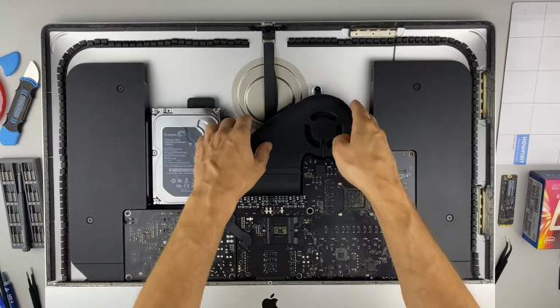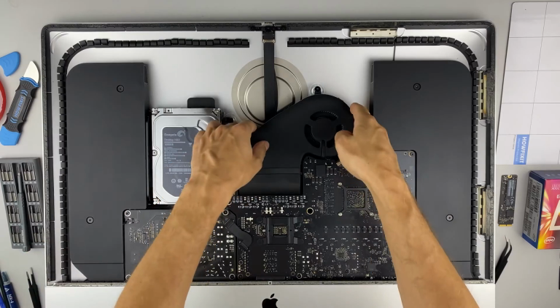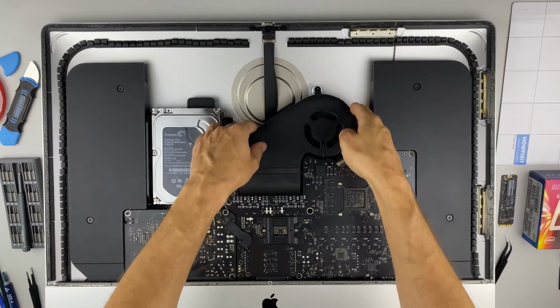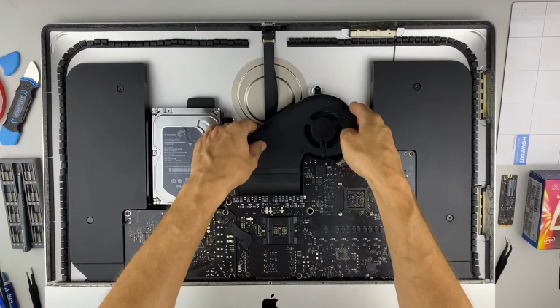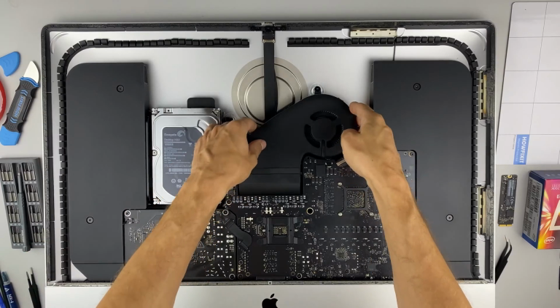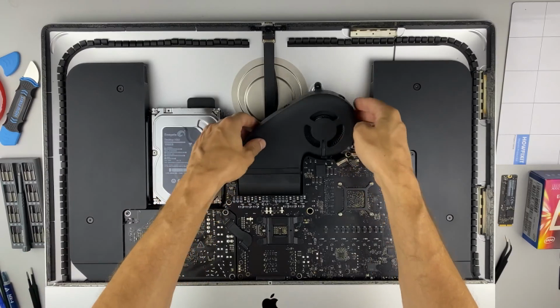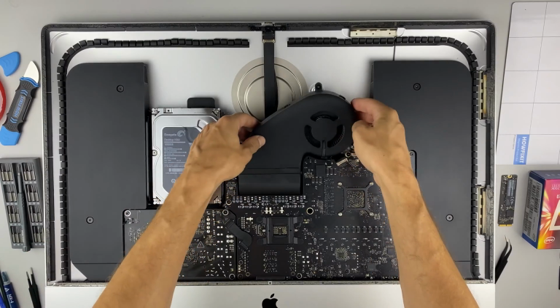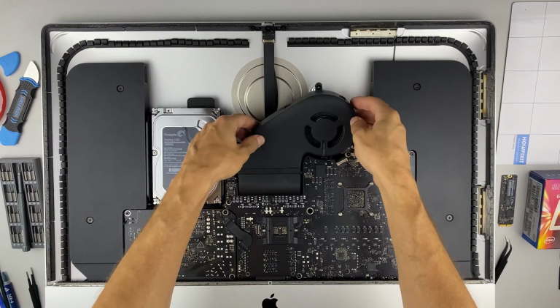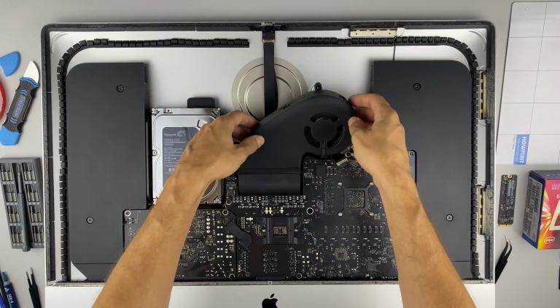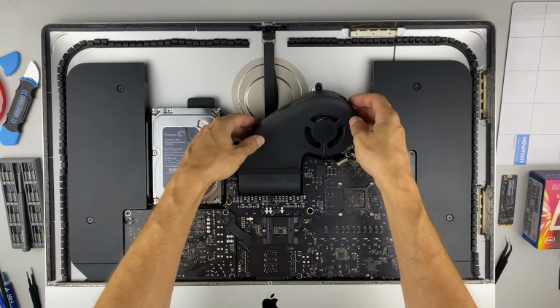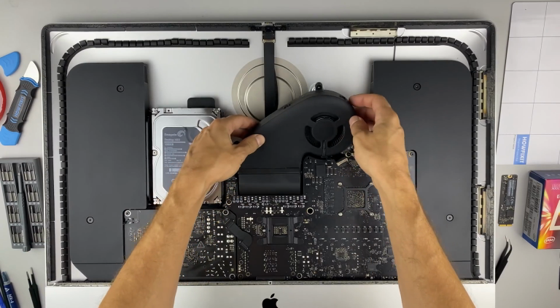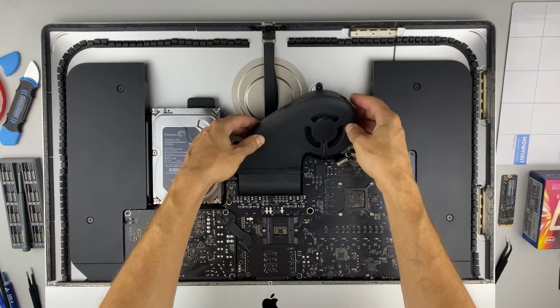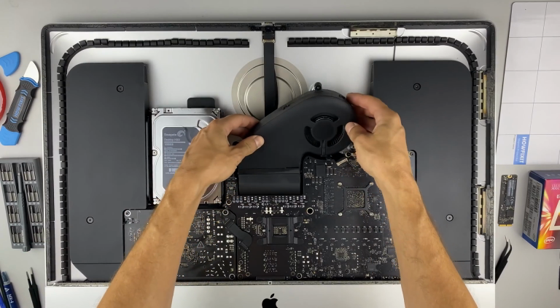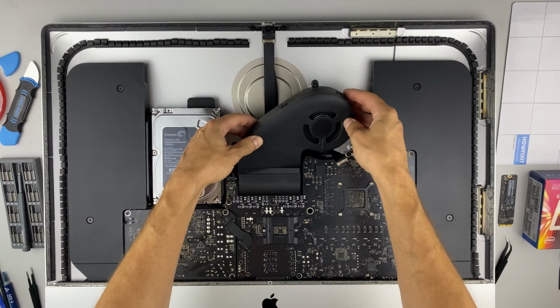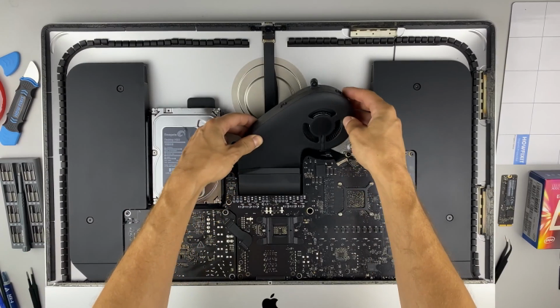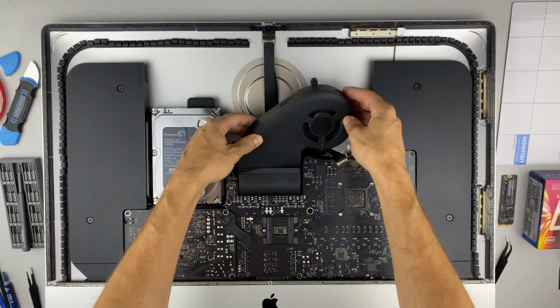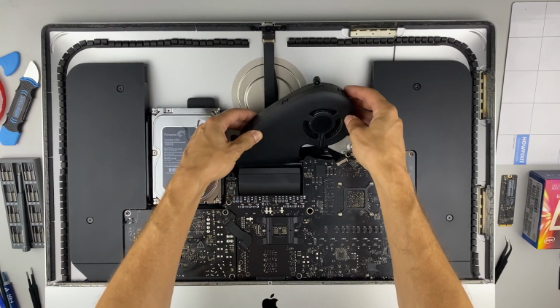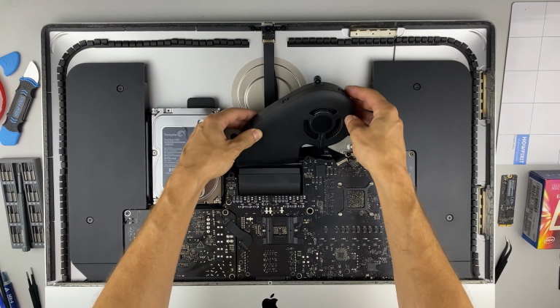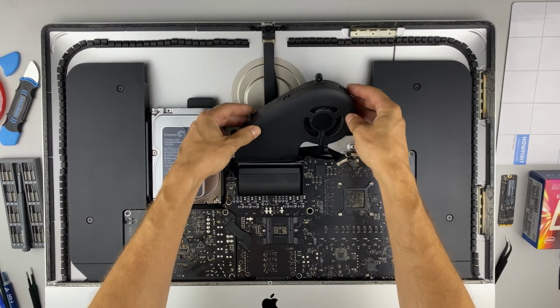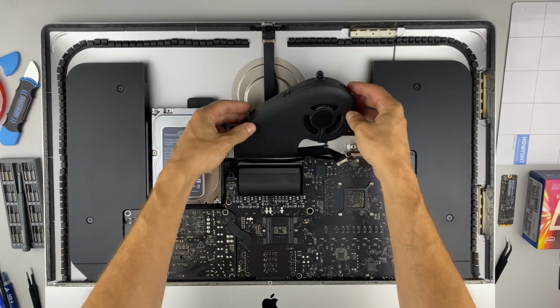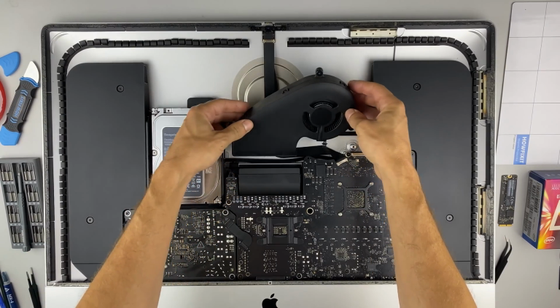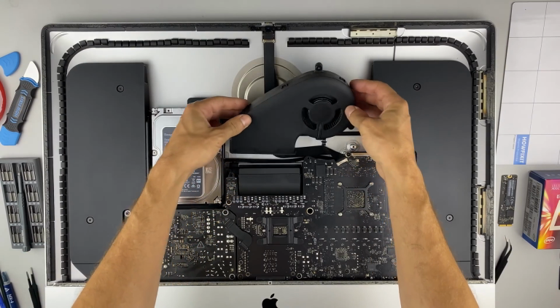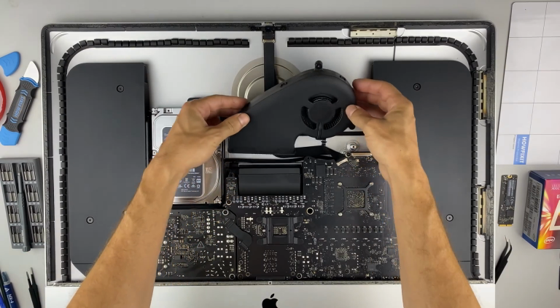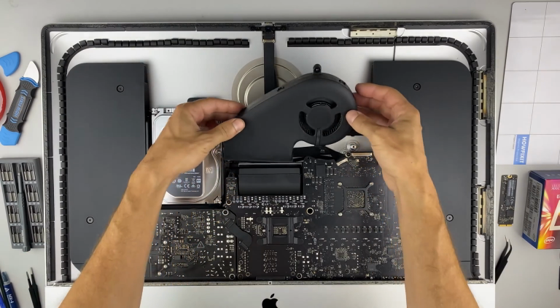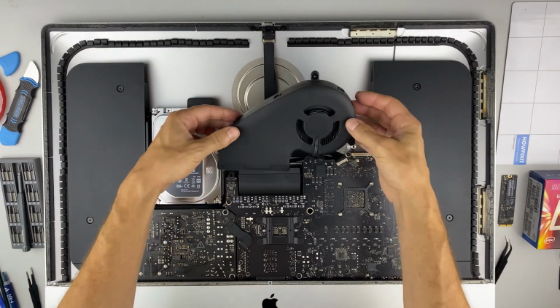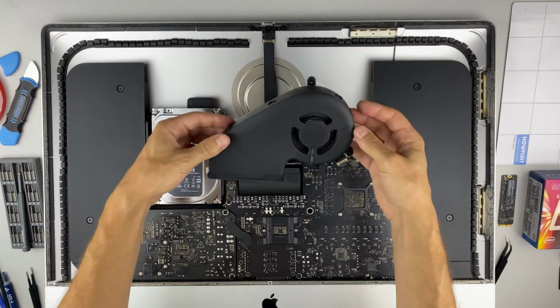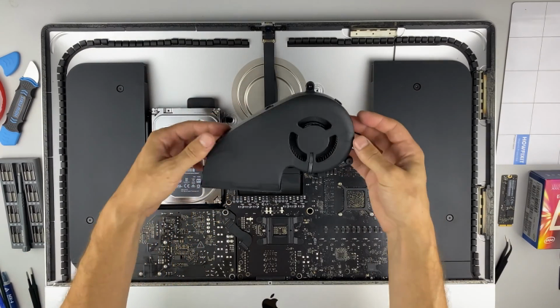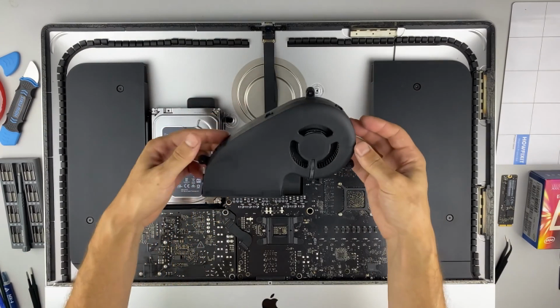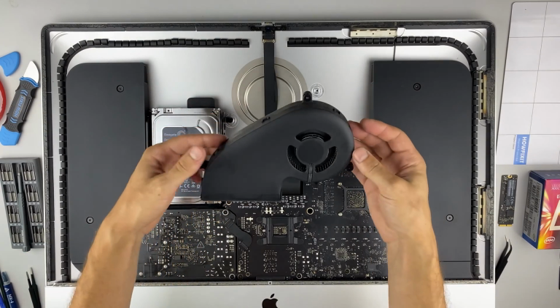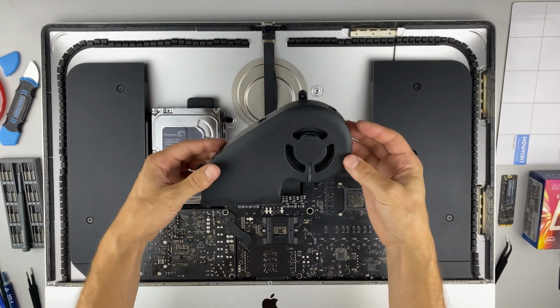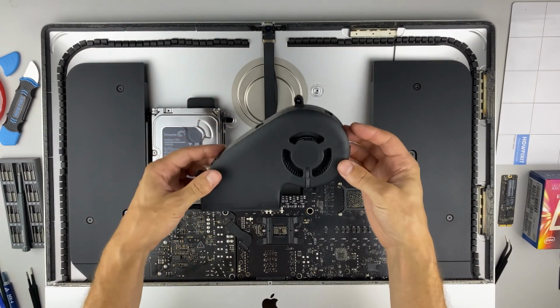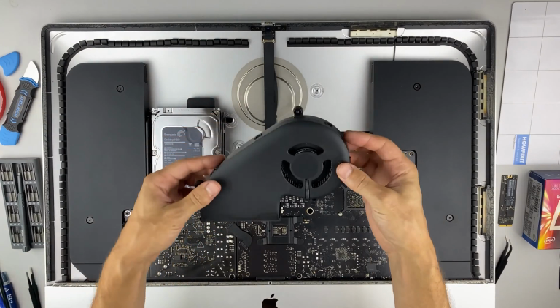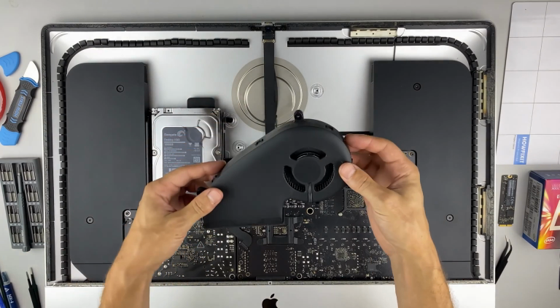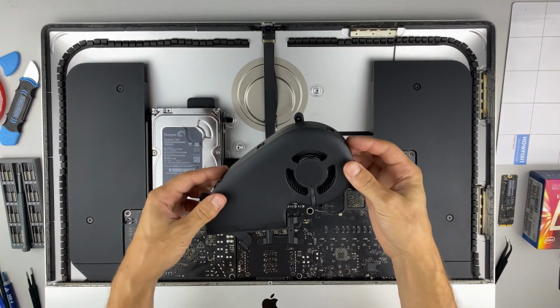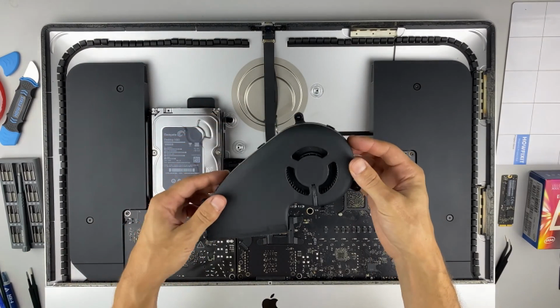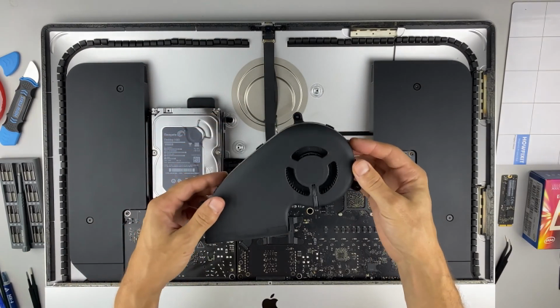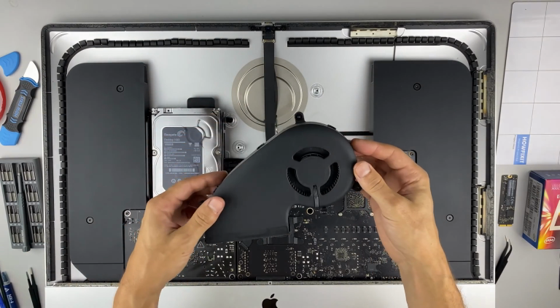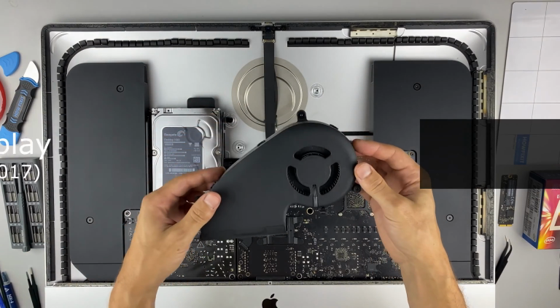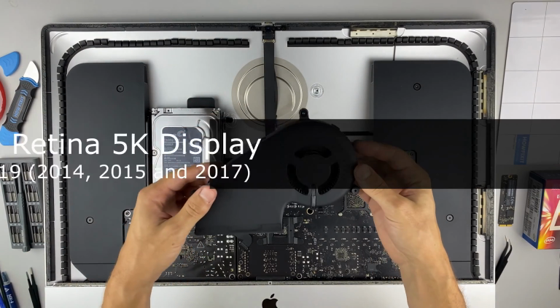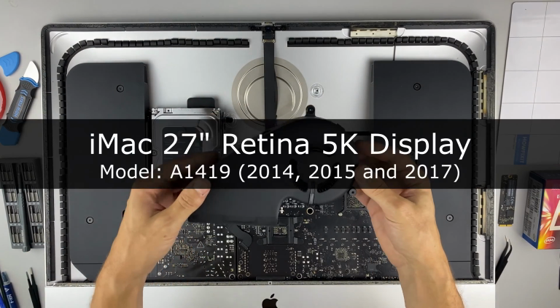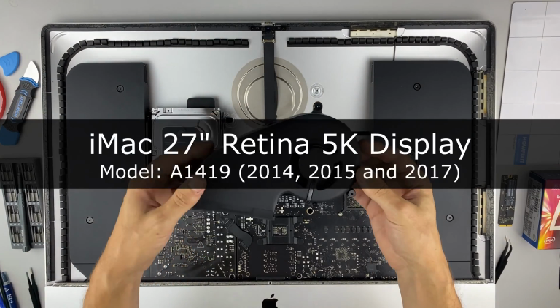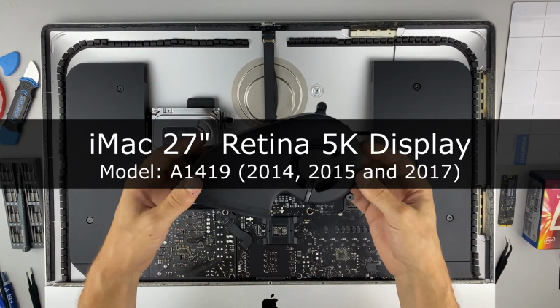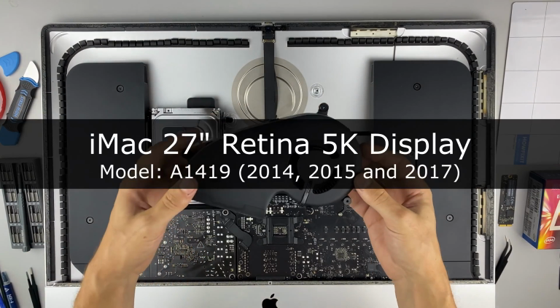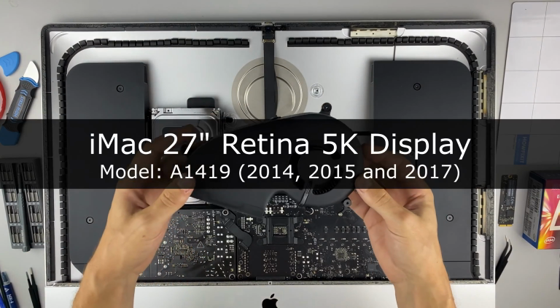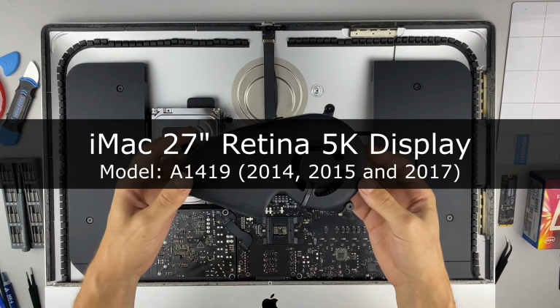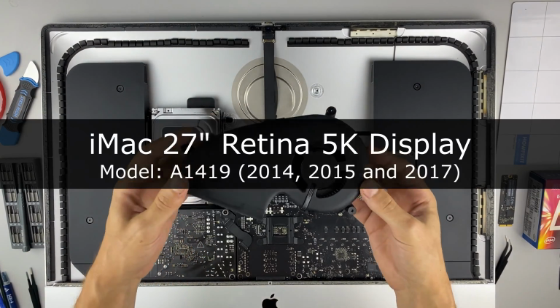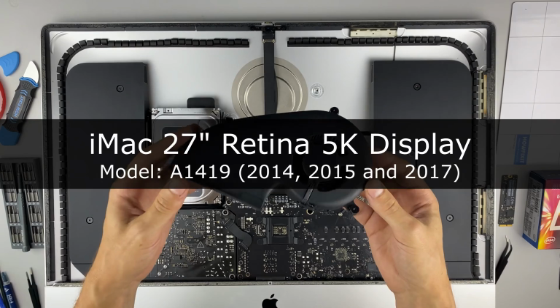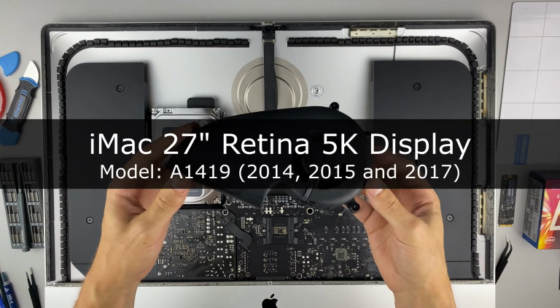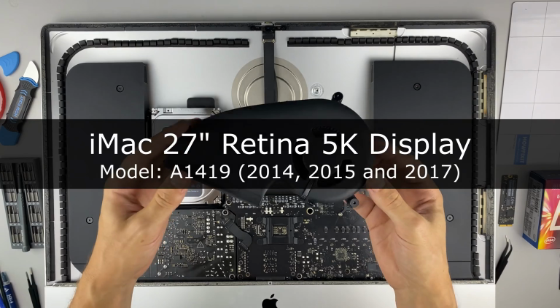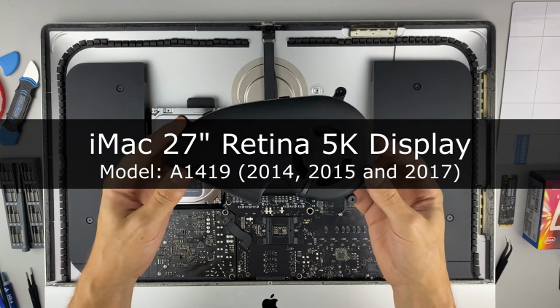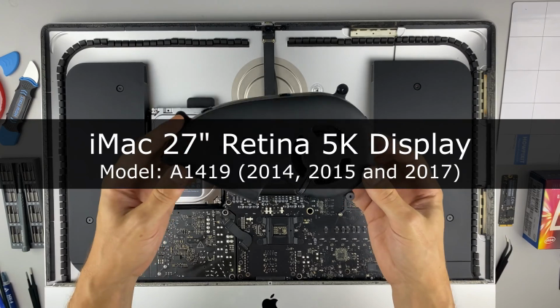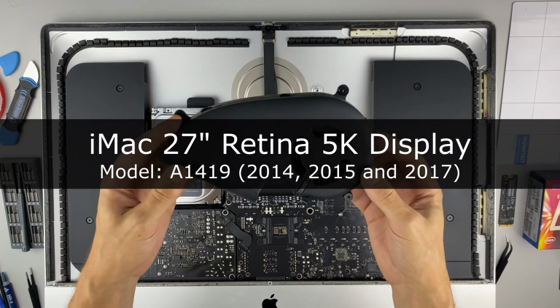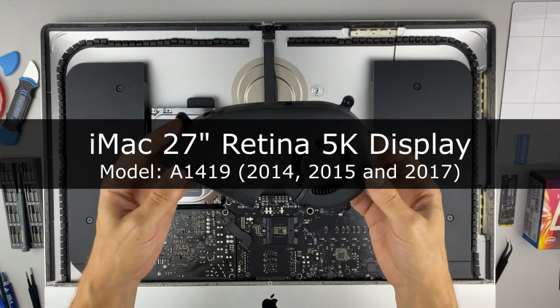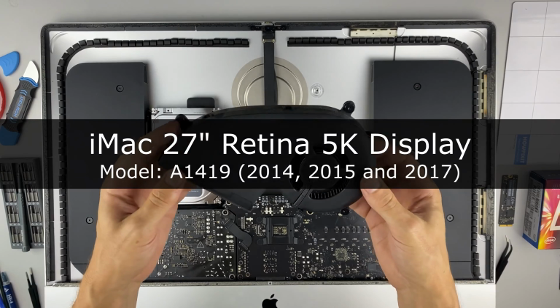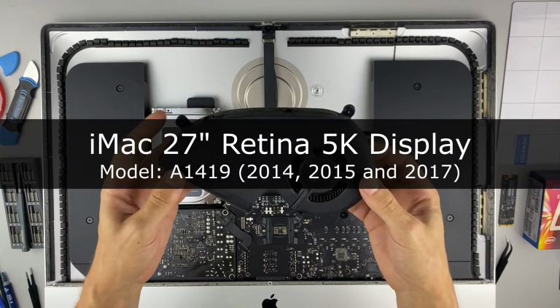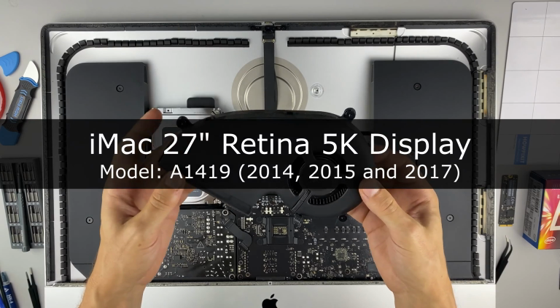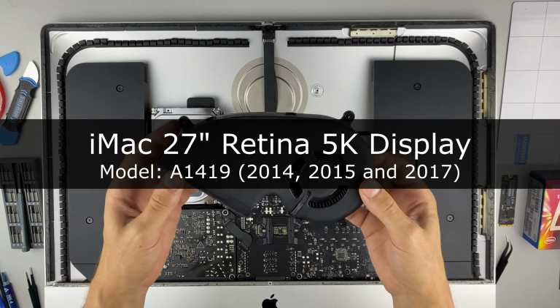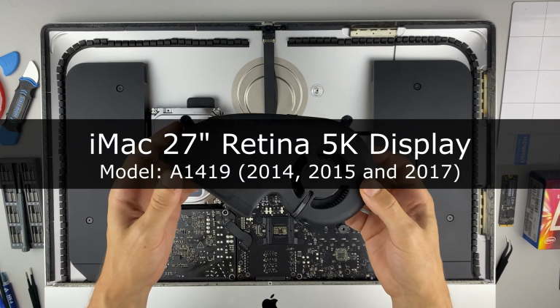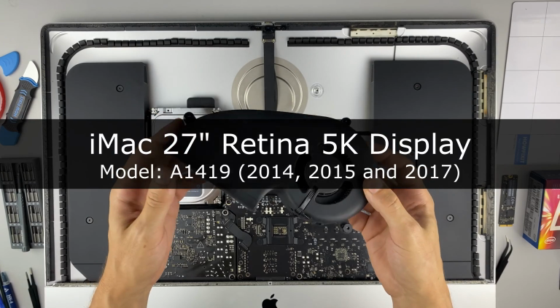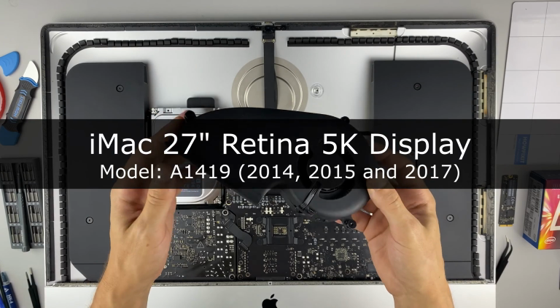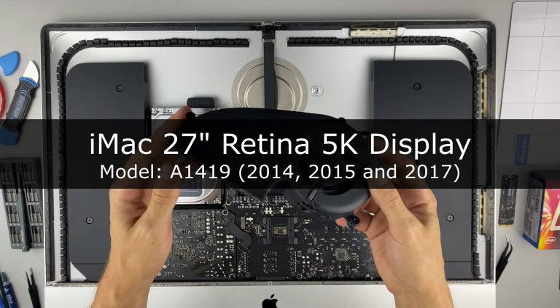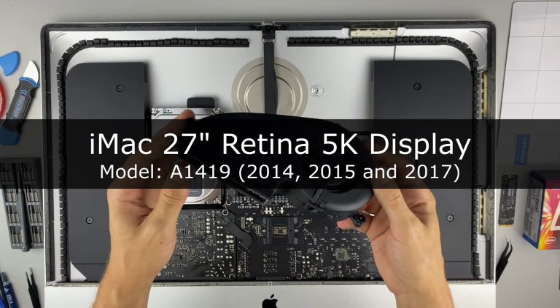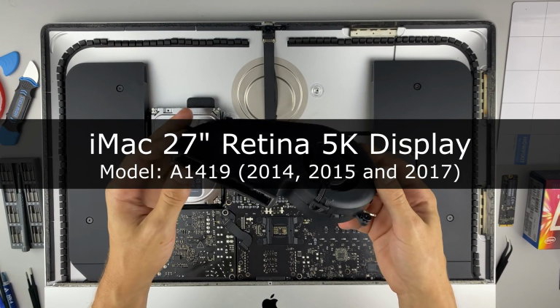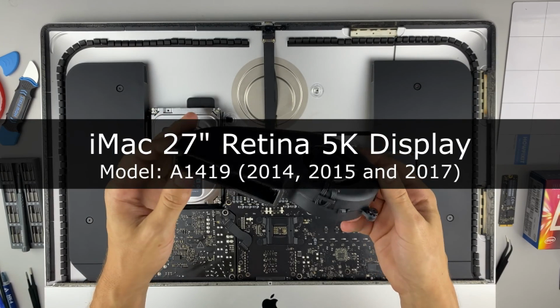Hi everyone, you're on HowFixit. In this video guide, I'll show you how to replace the fan on the iMac.